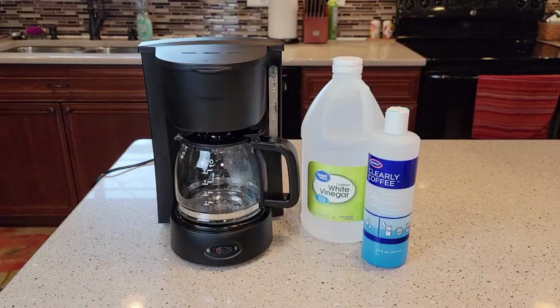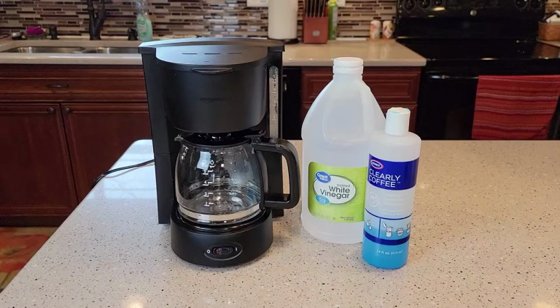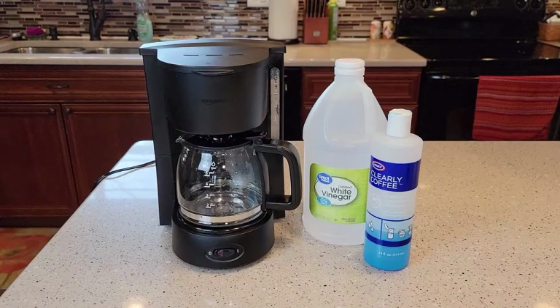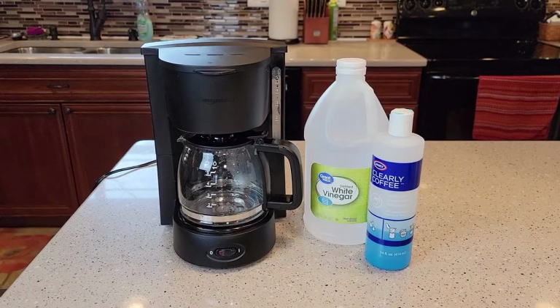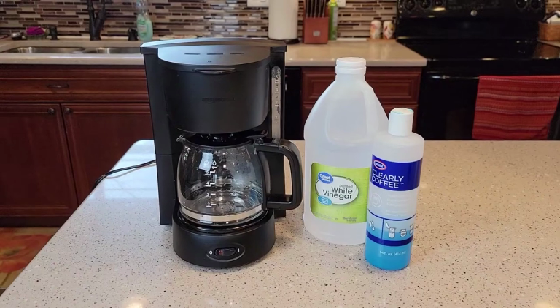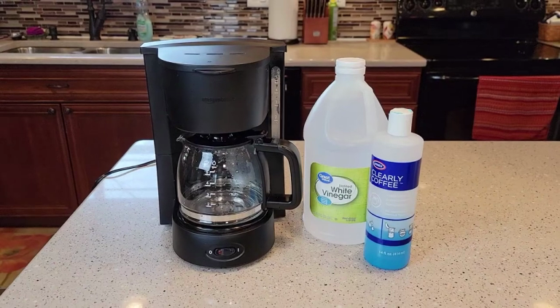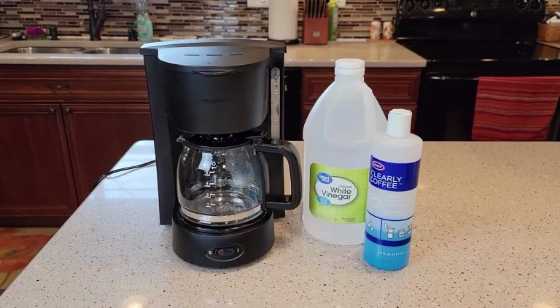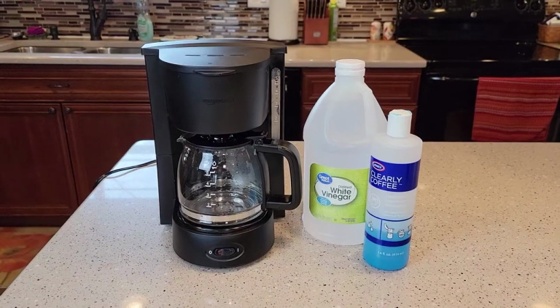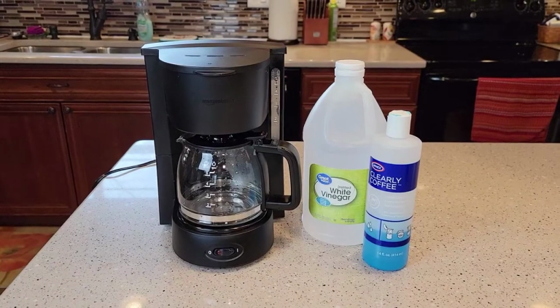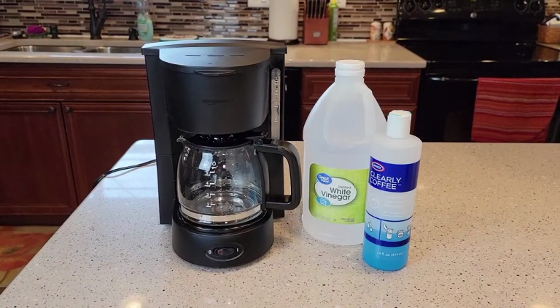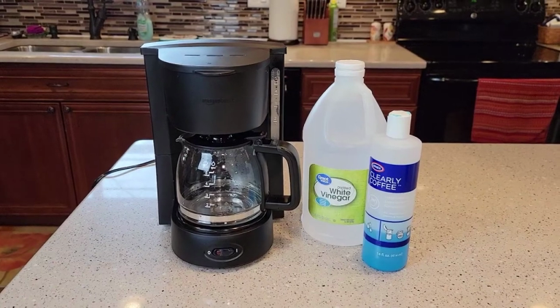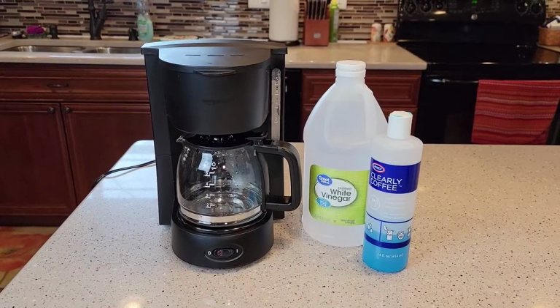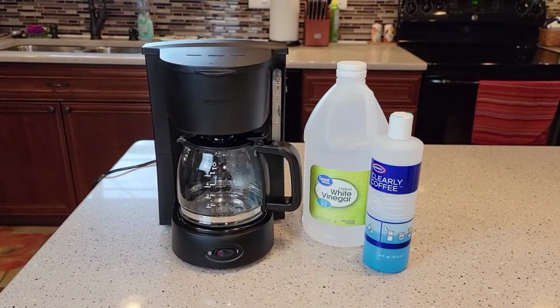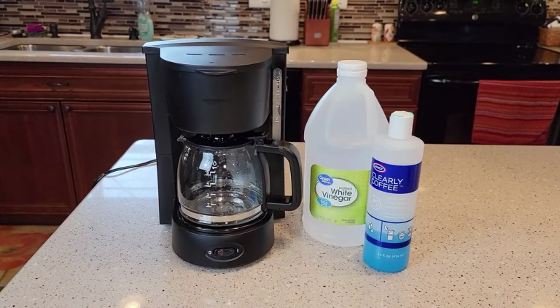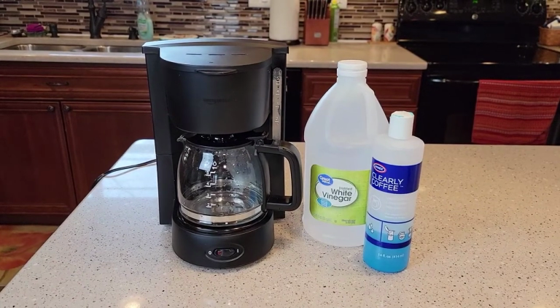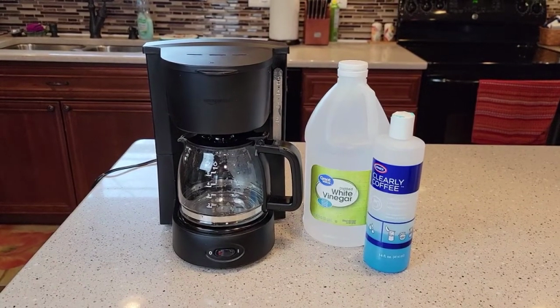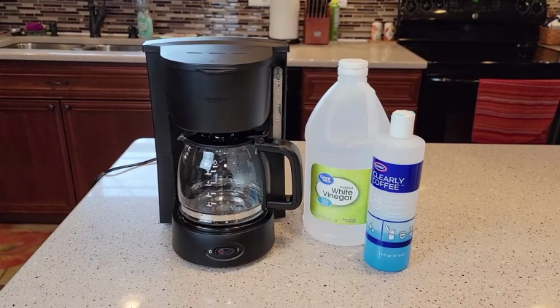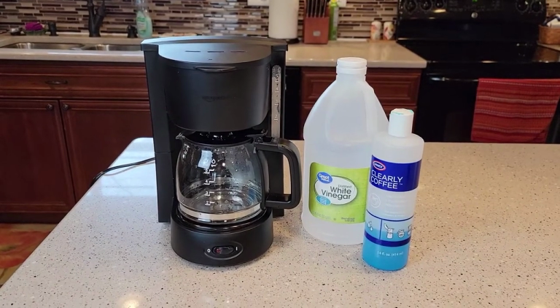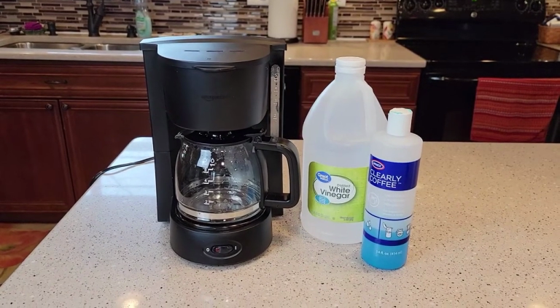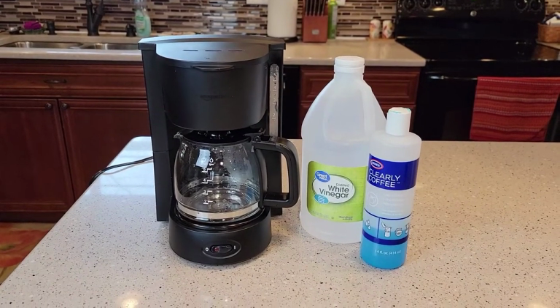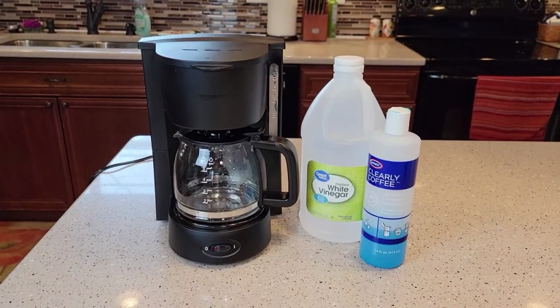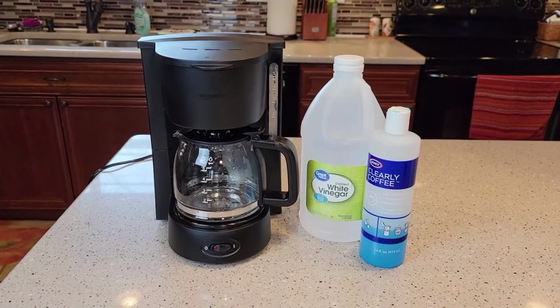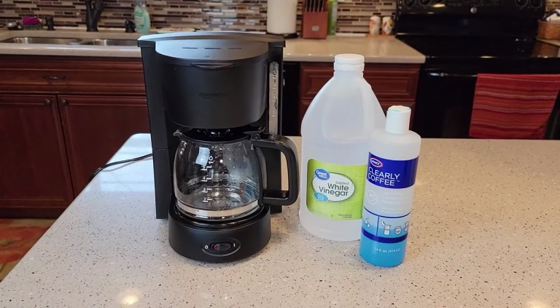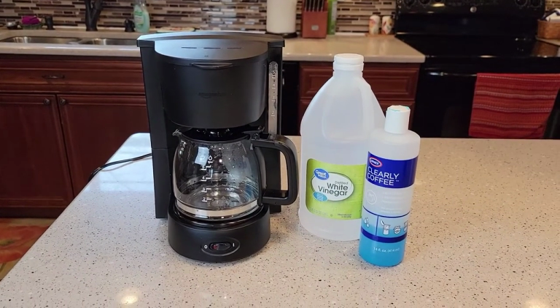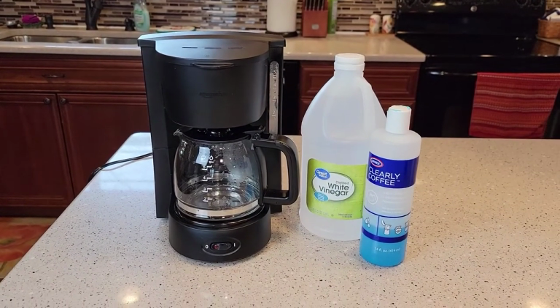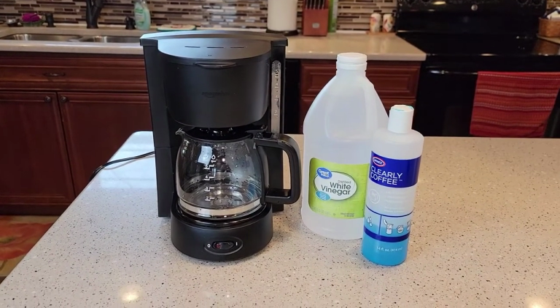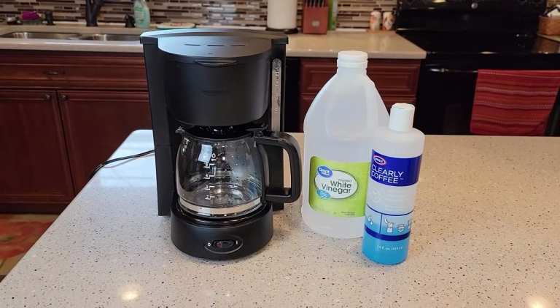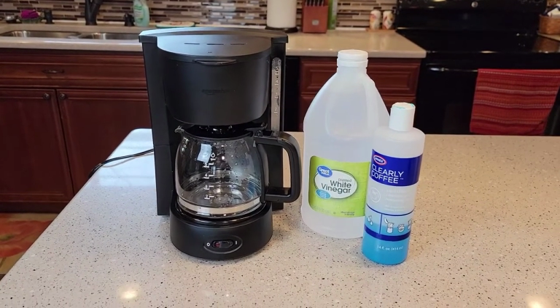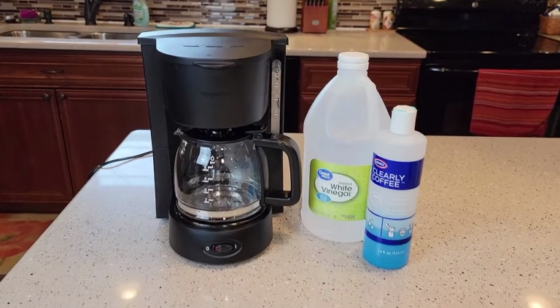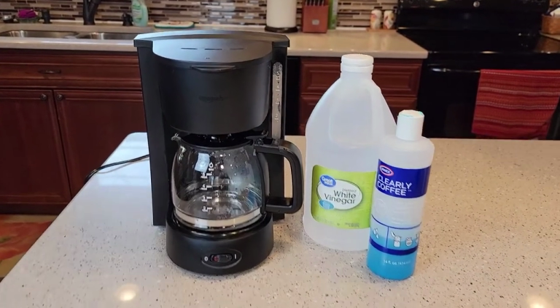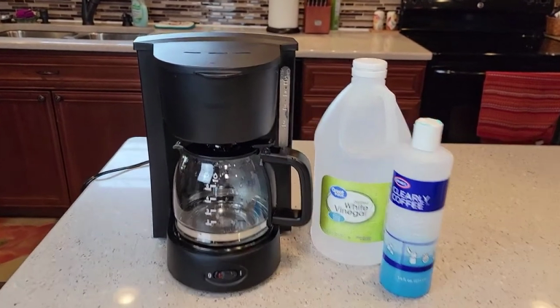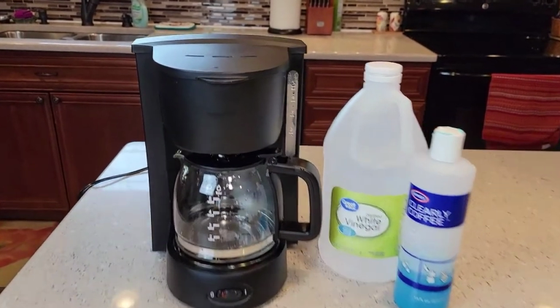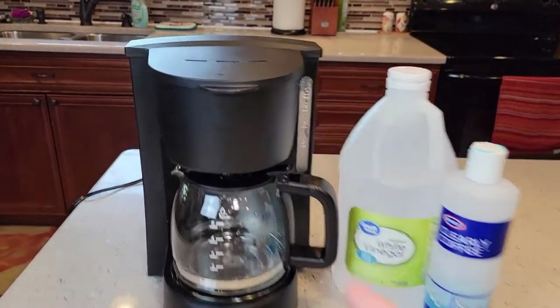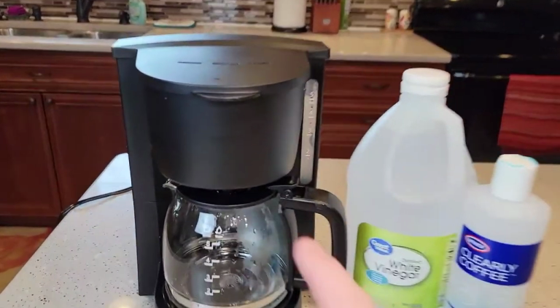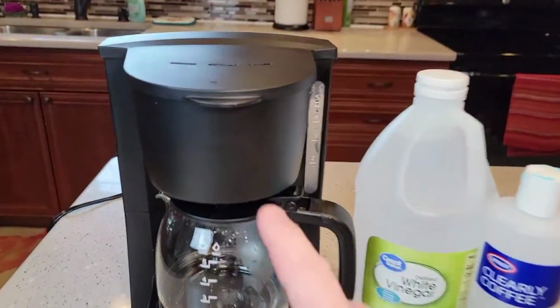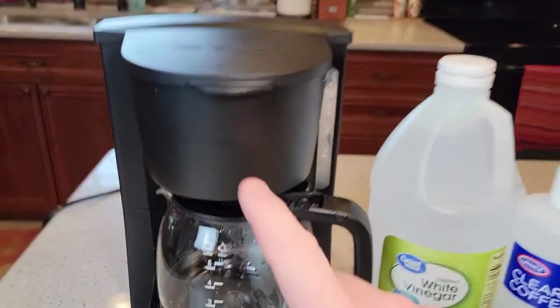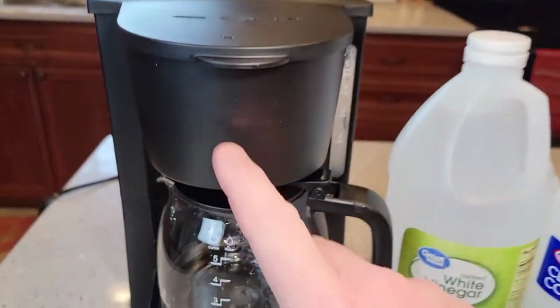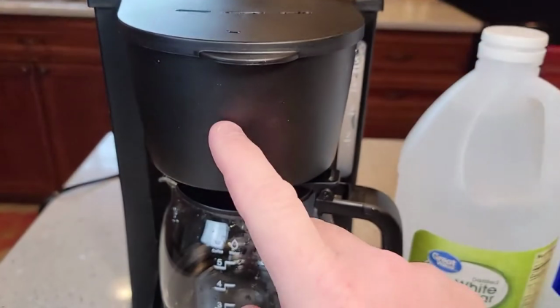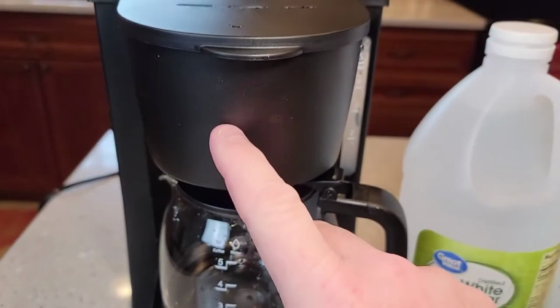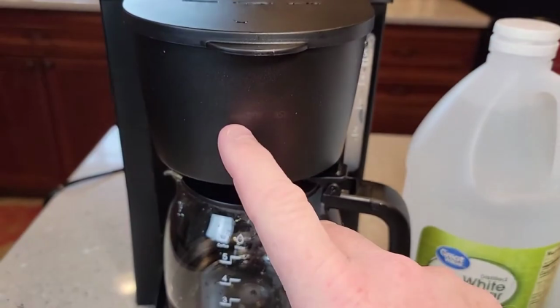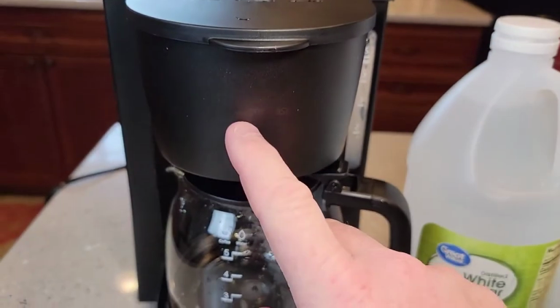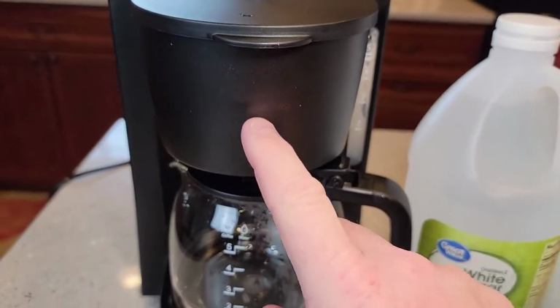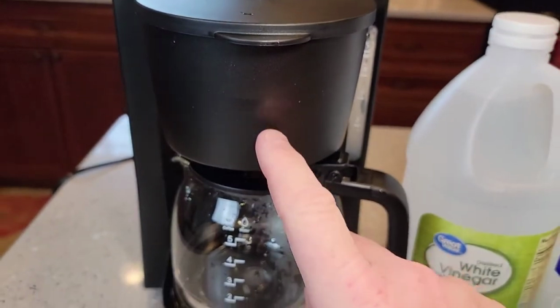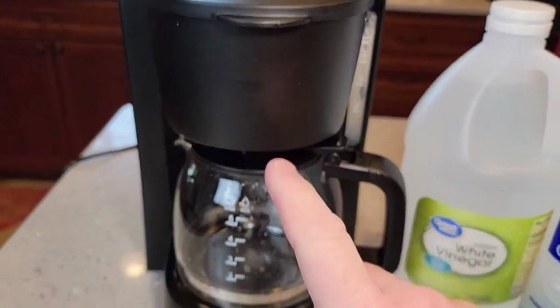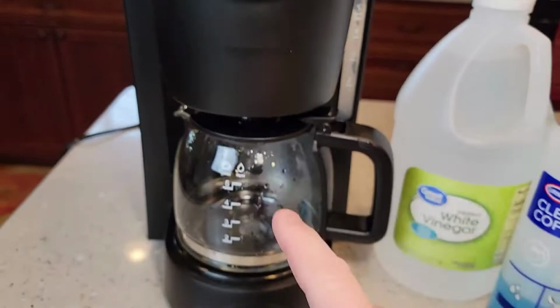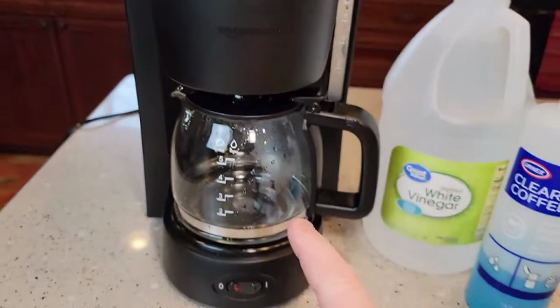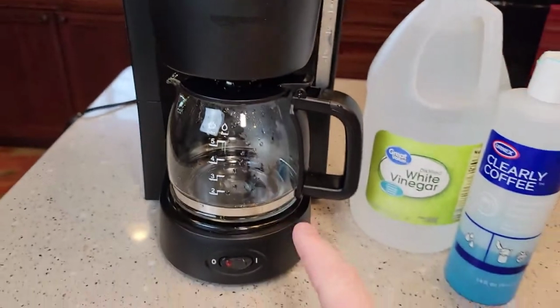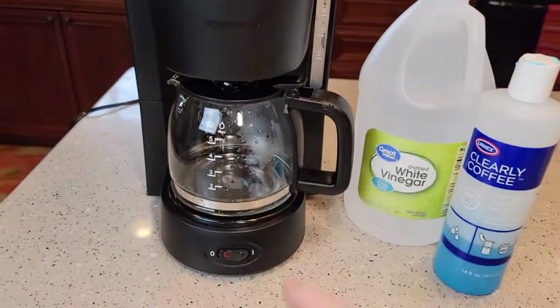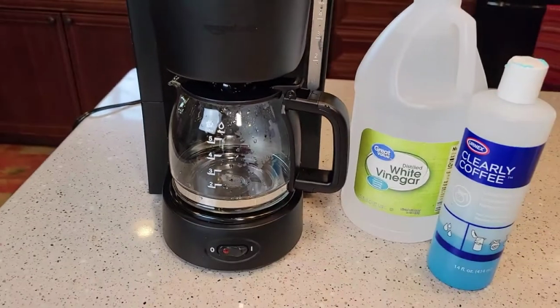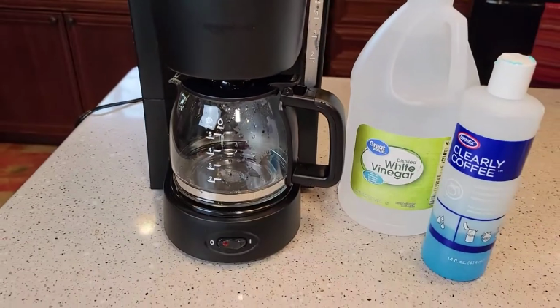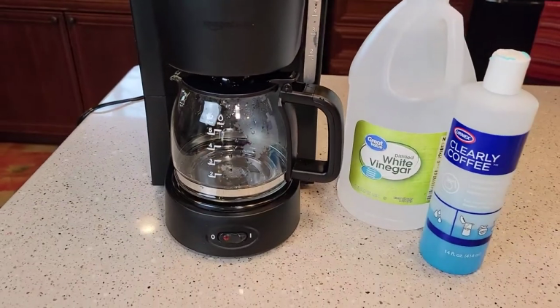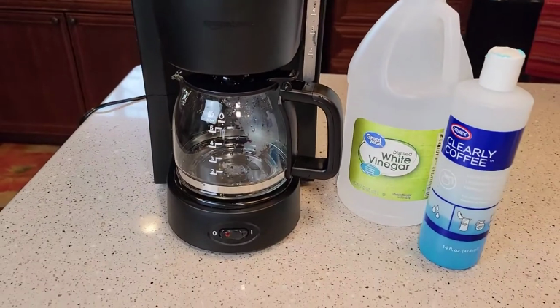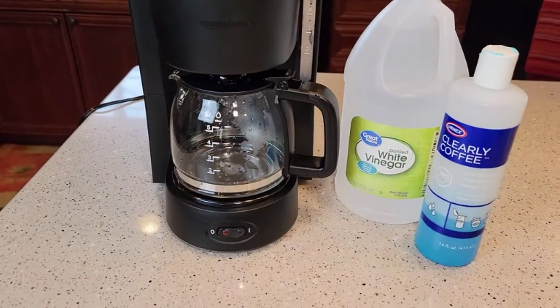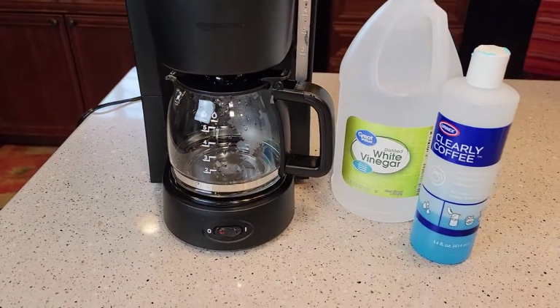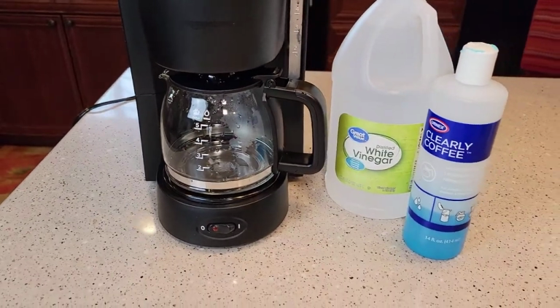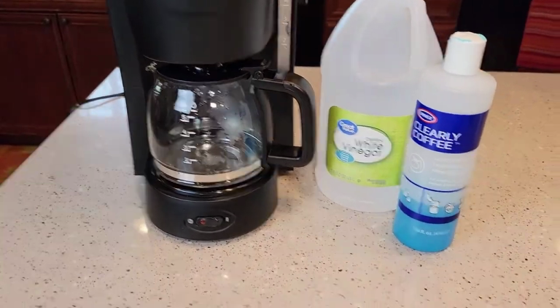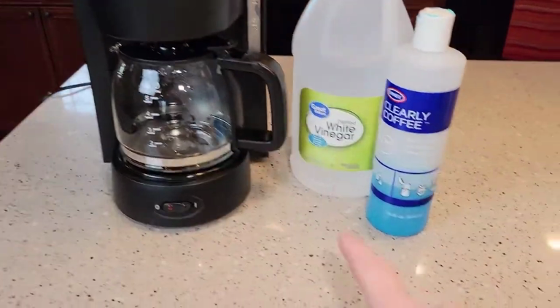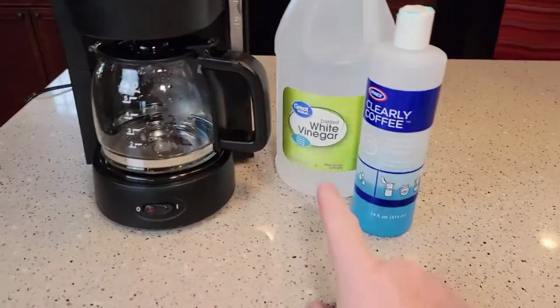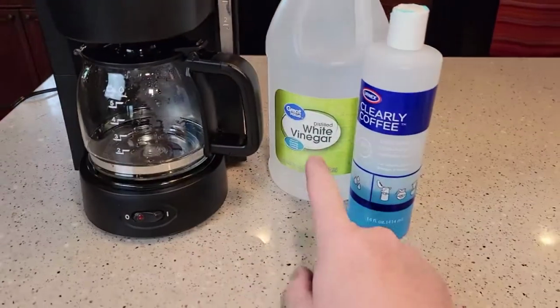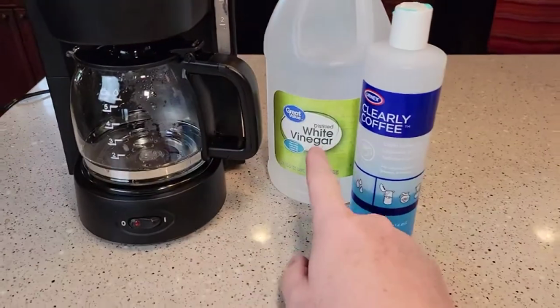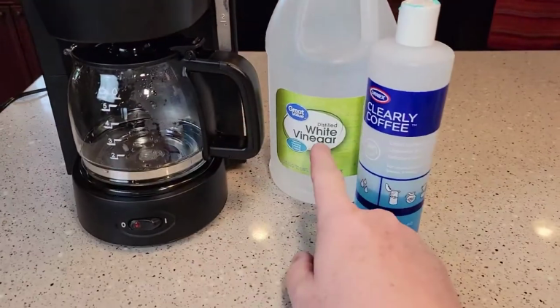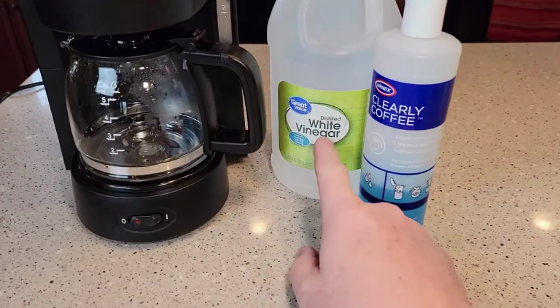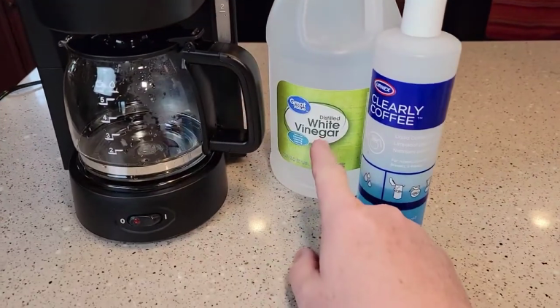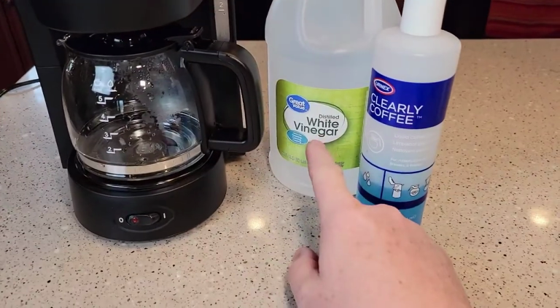Hello everyone, this is Just a Dad. Today I'm going to show you how to clean this Amazon Basics 5-cup coffee maker with white vinegar.